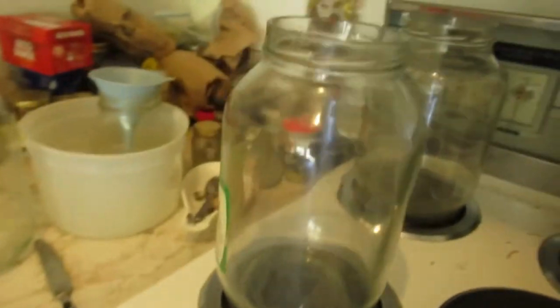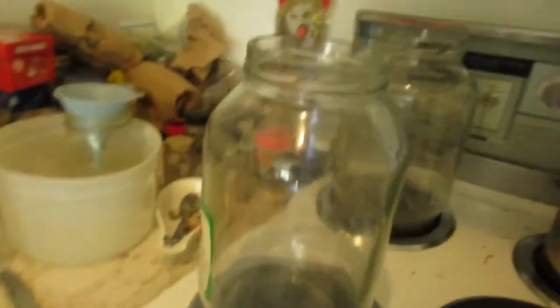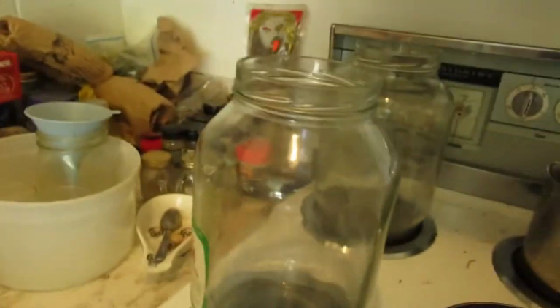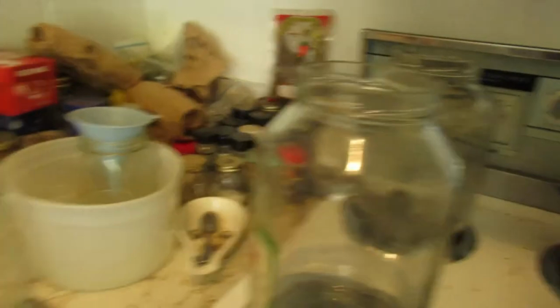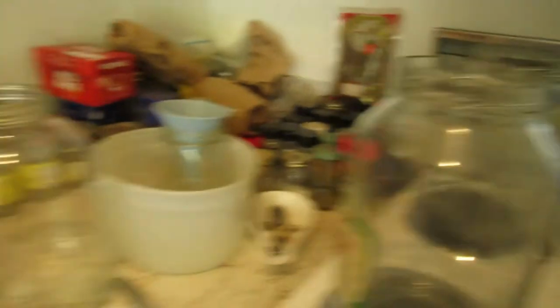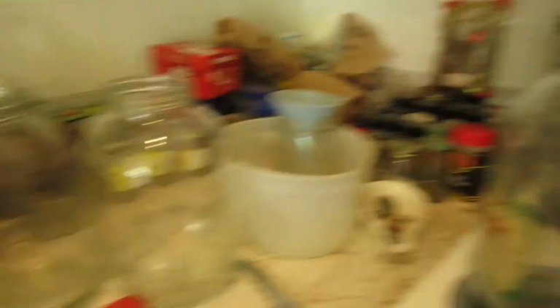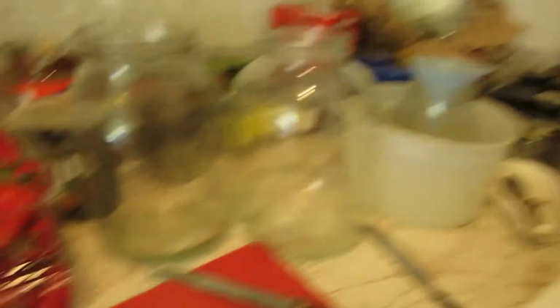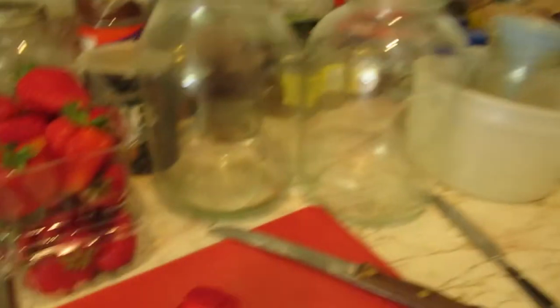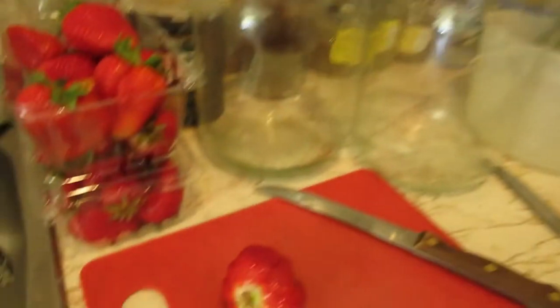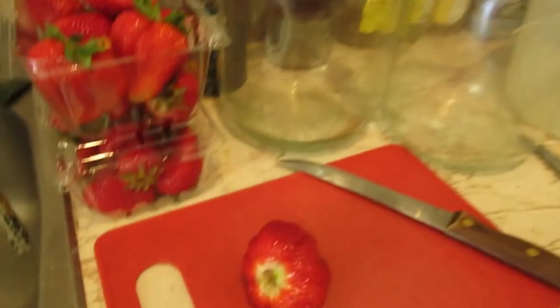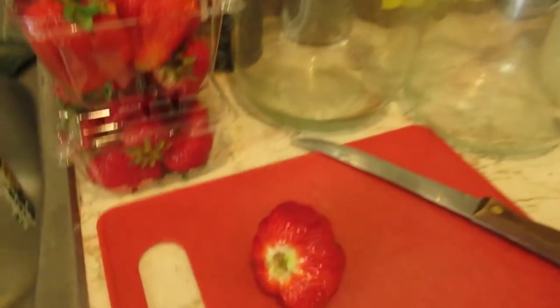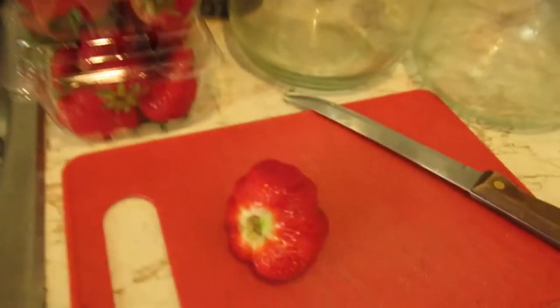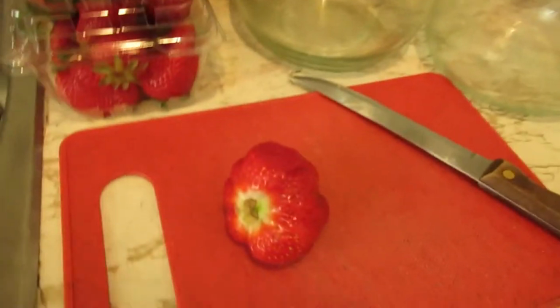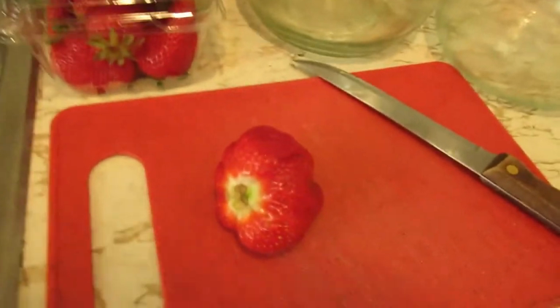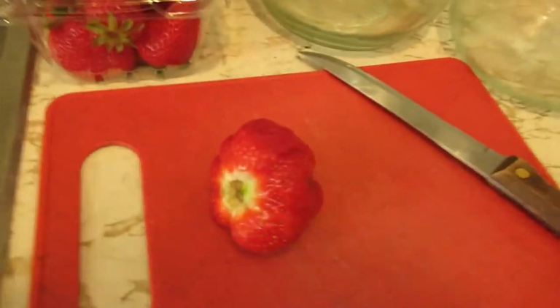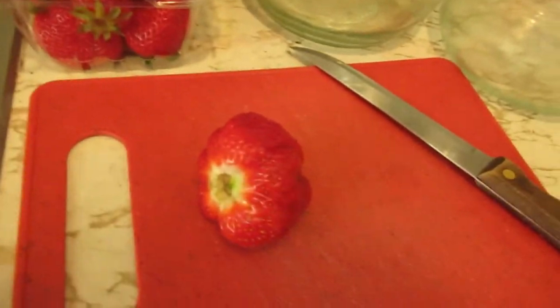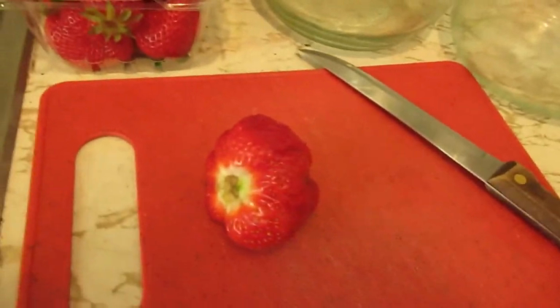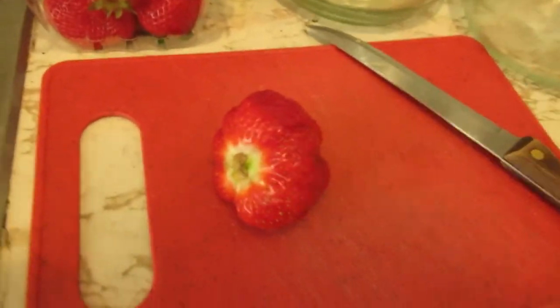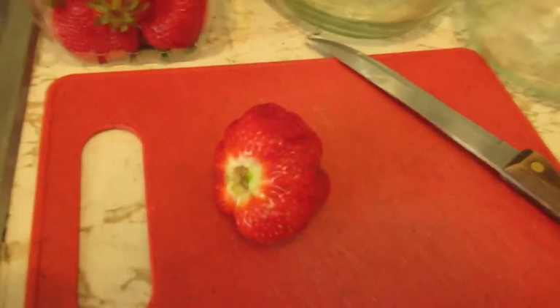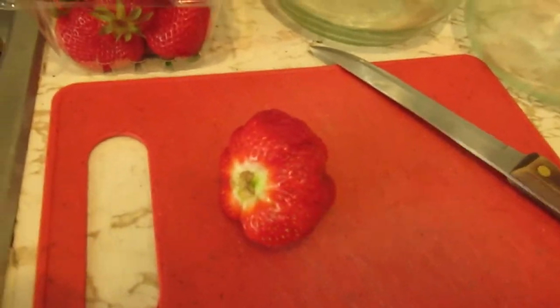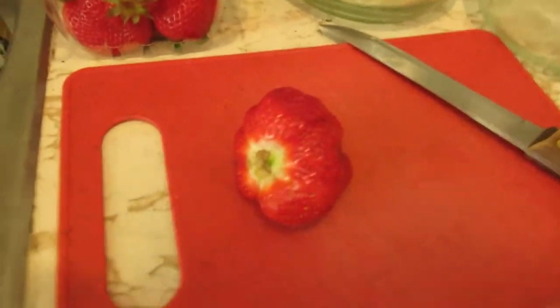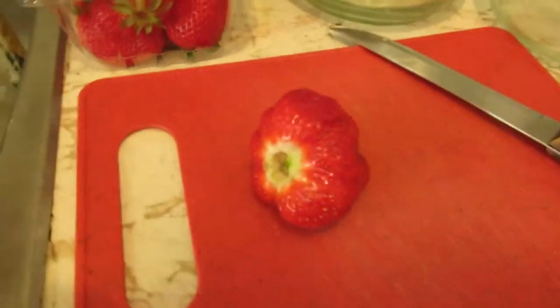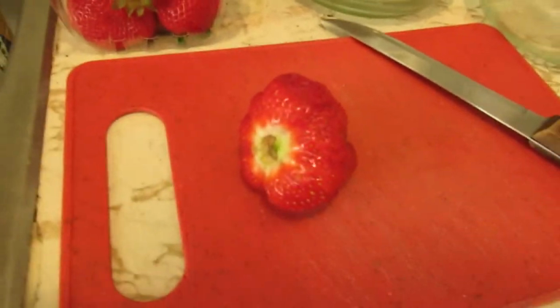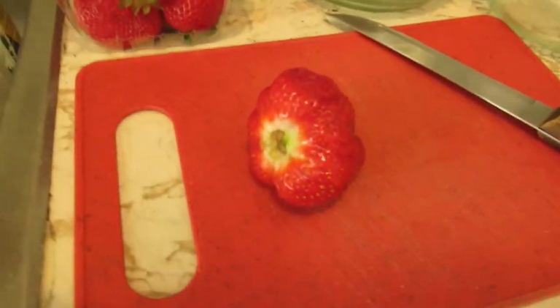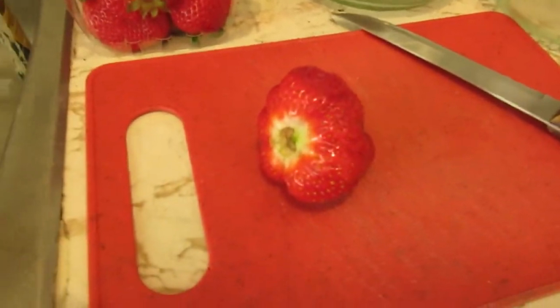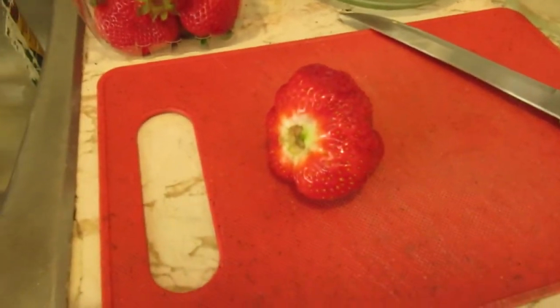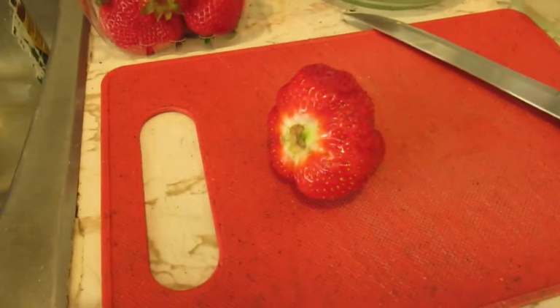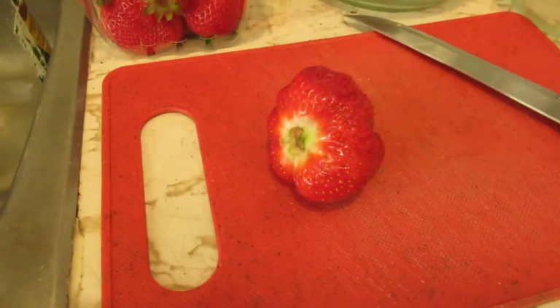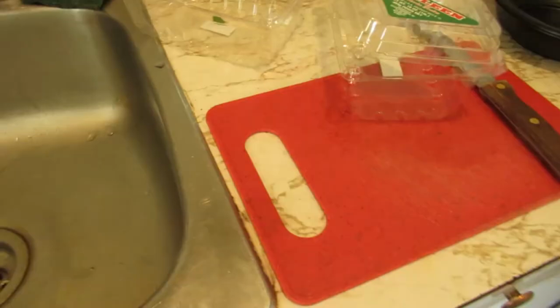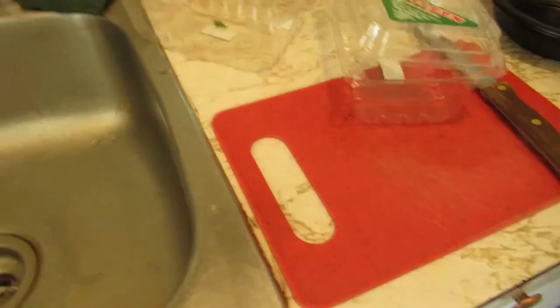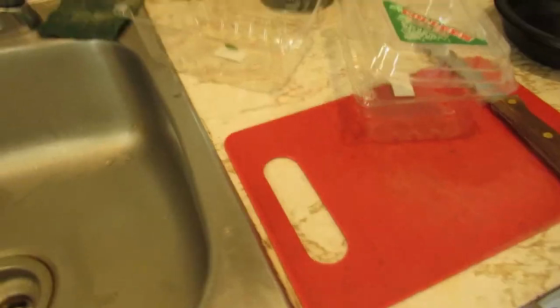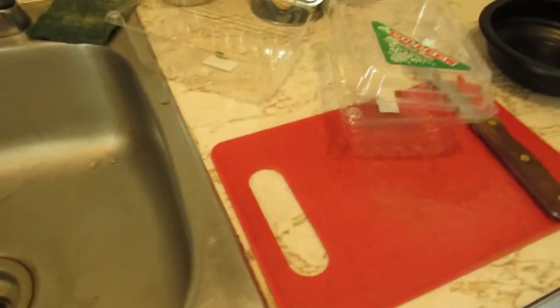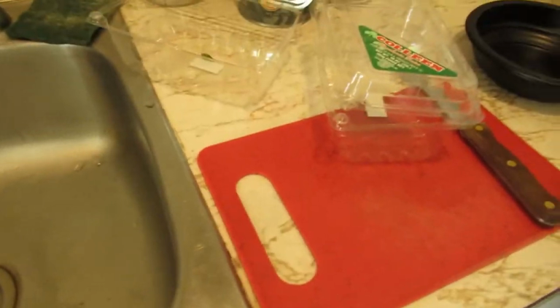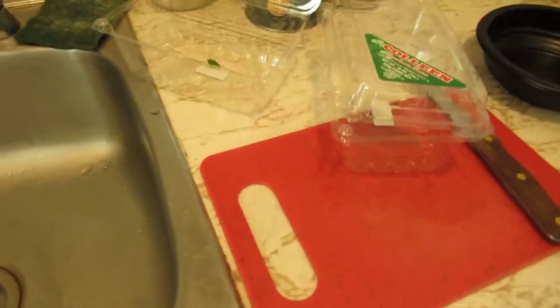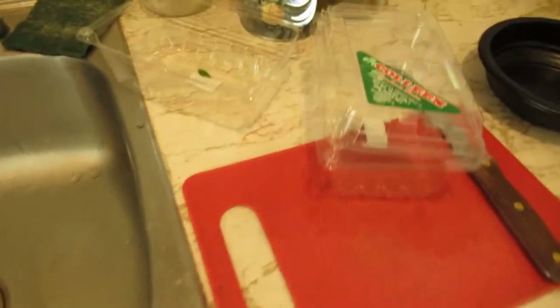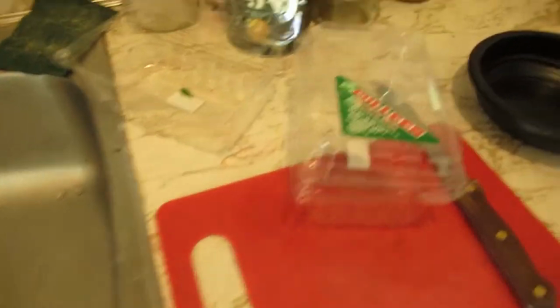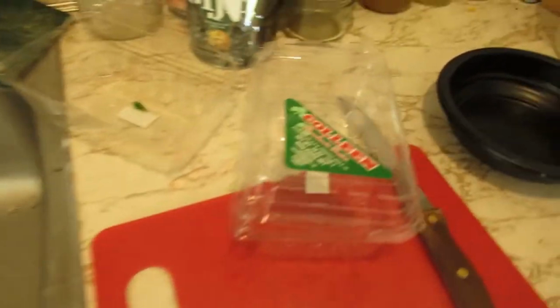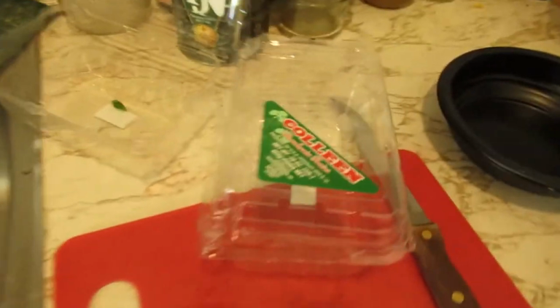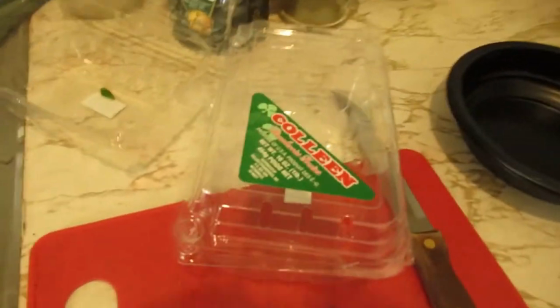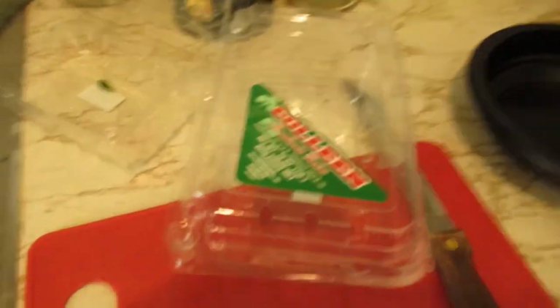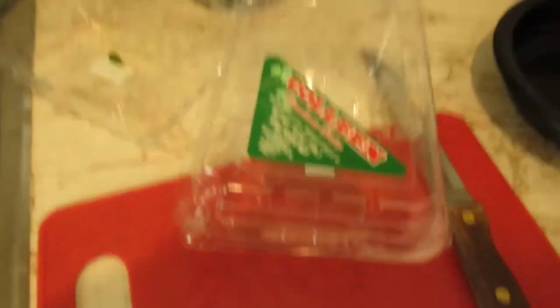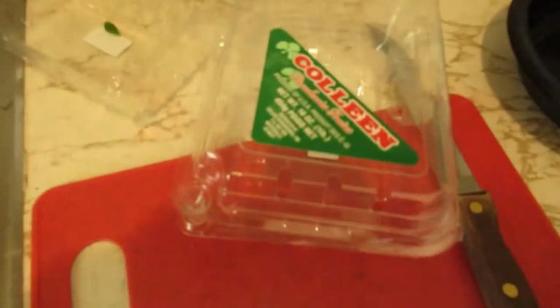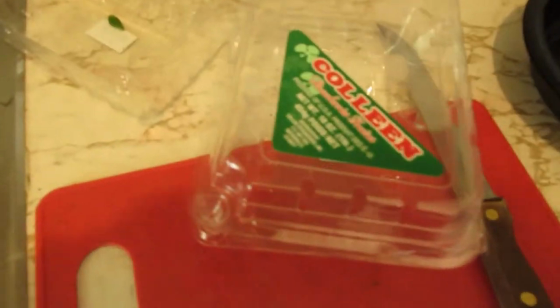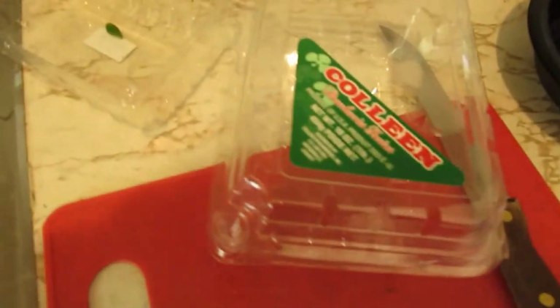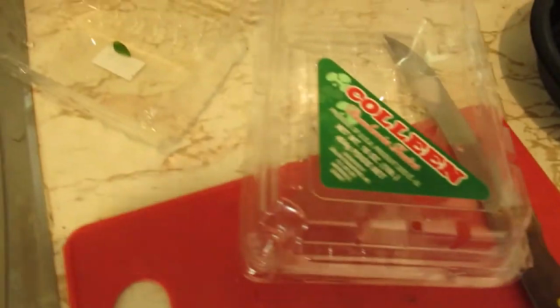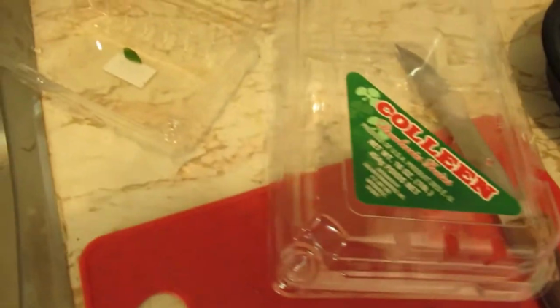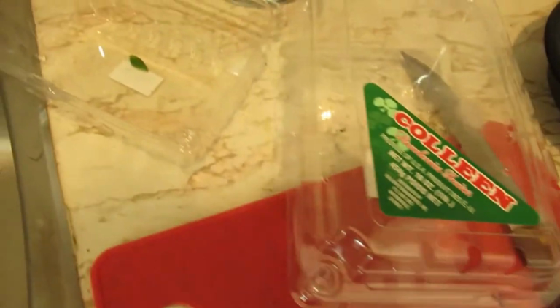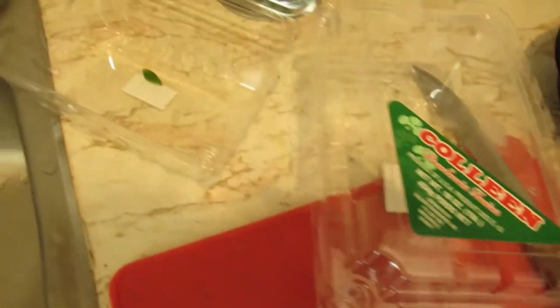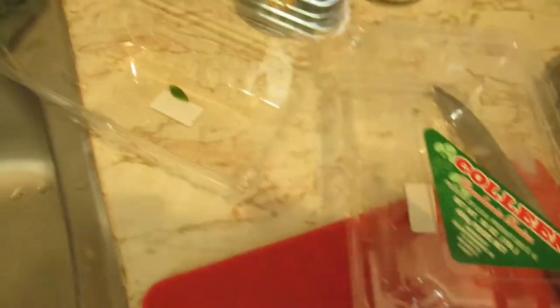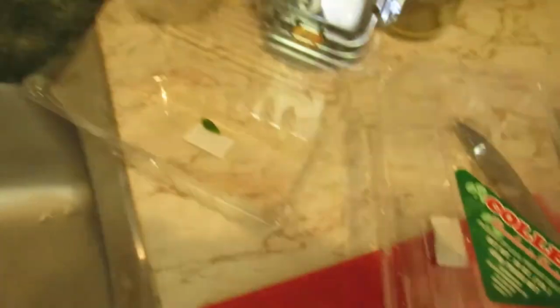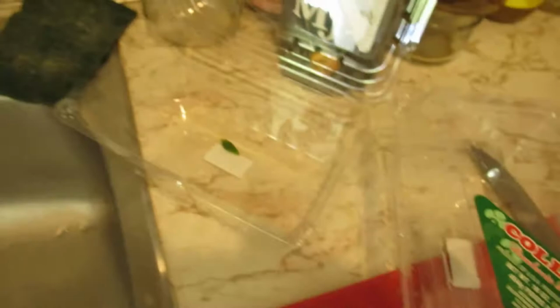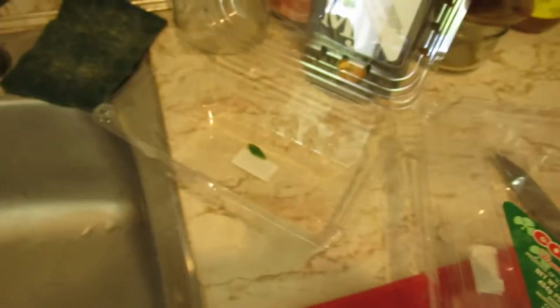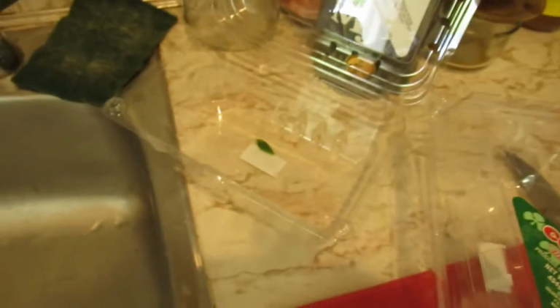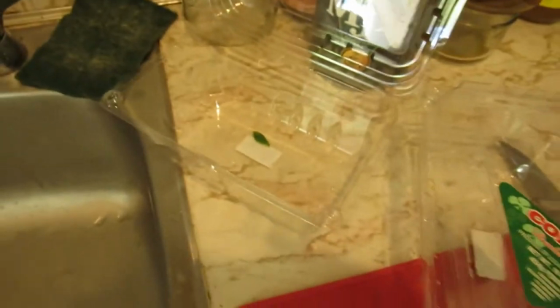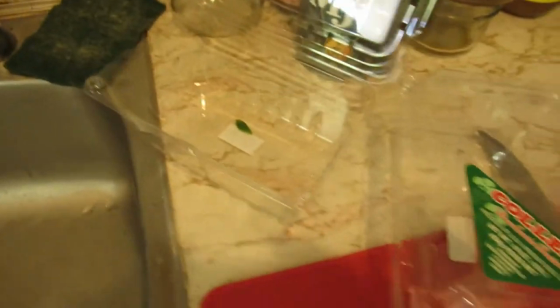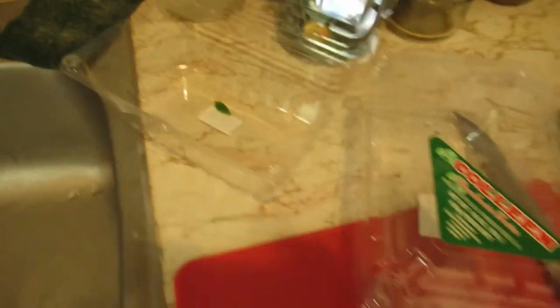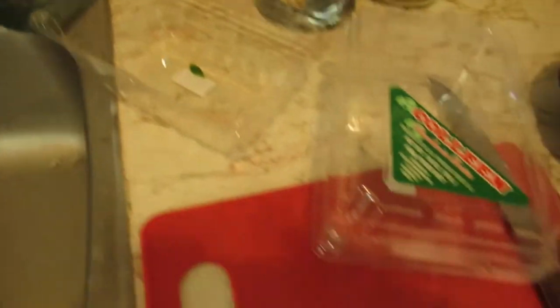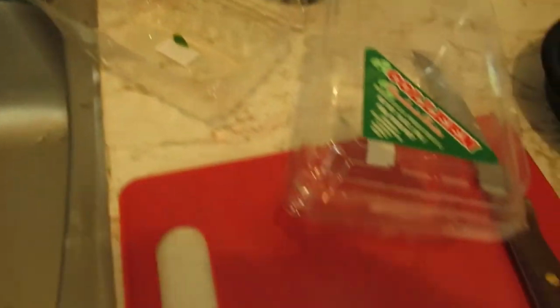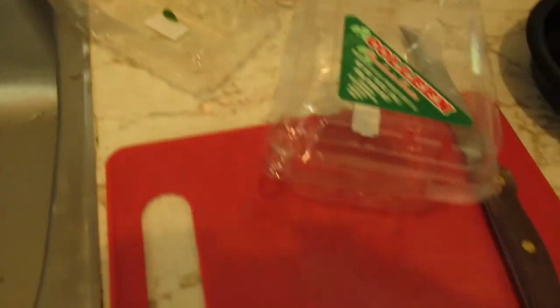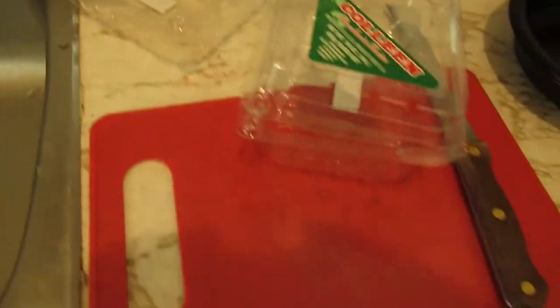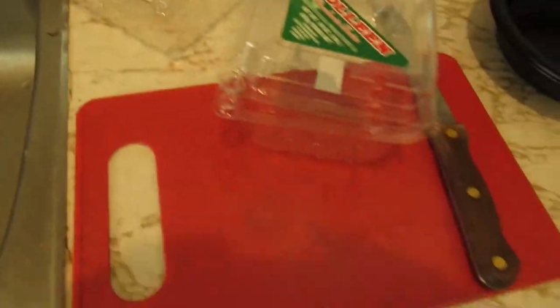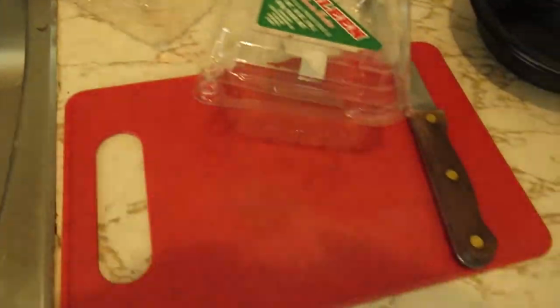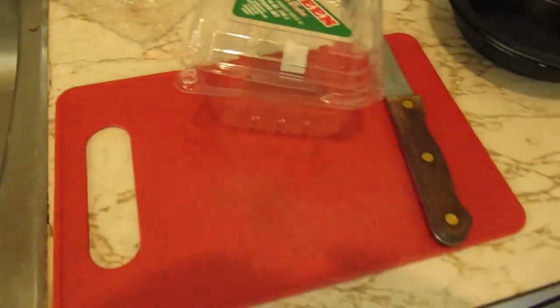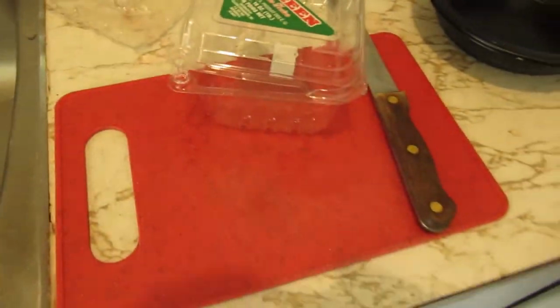Time to get busy. Chop, chop. Those are all chopped up in the jars.